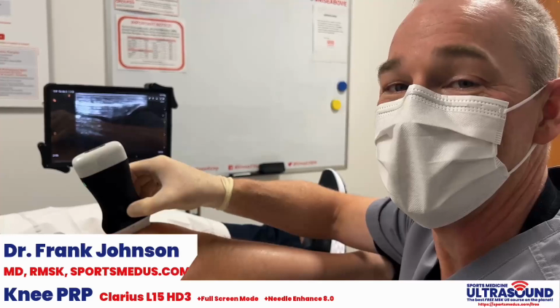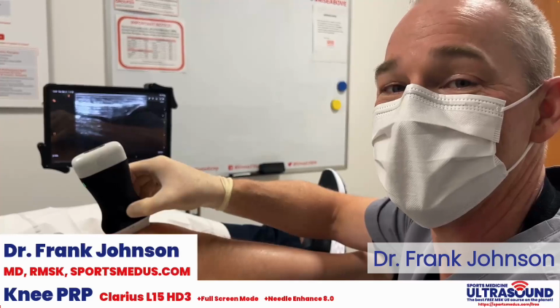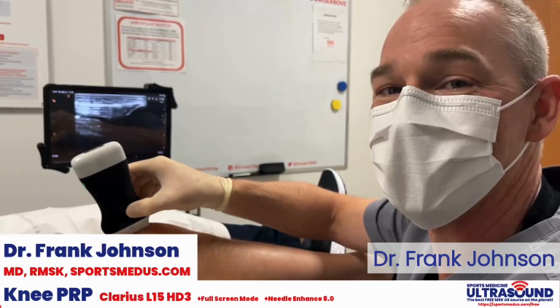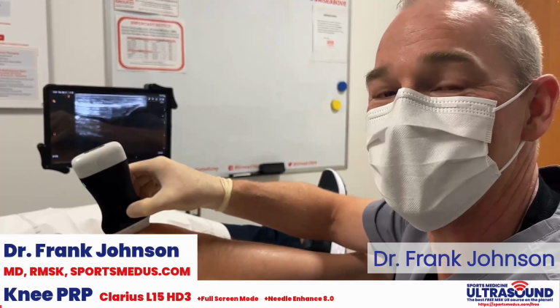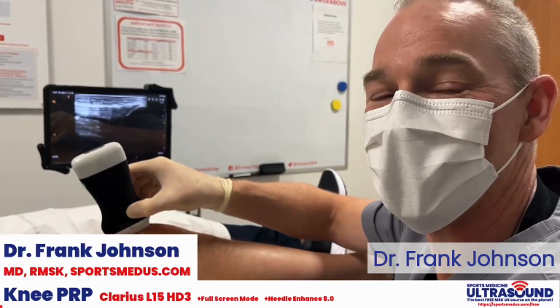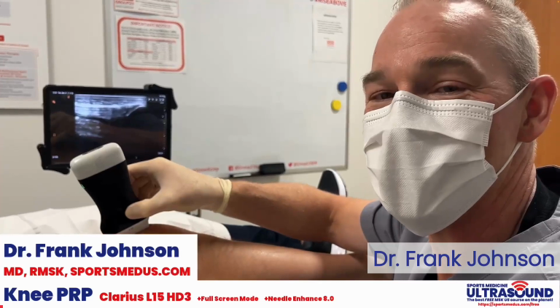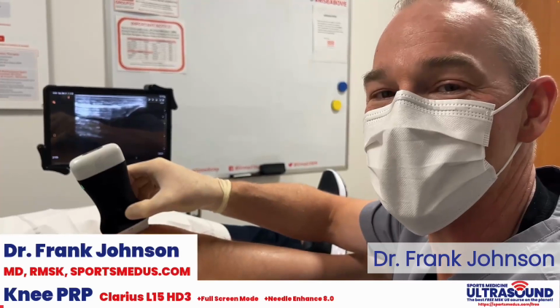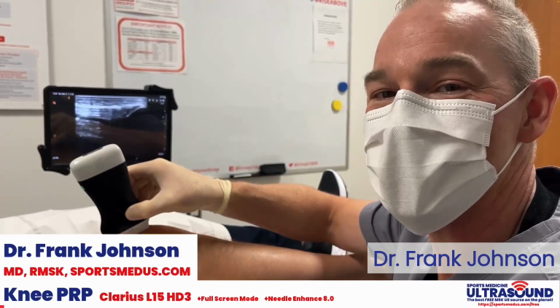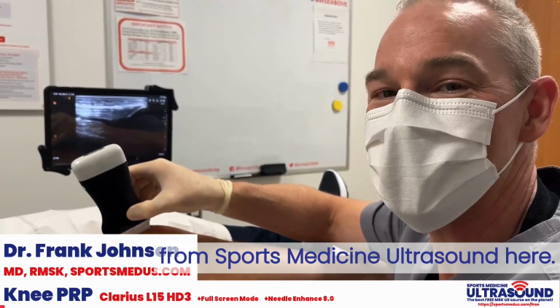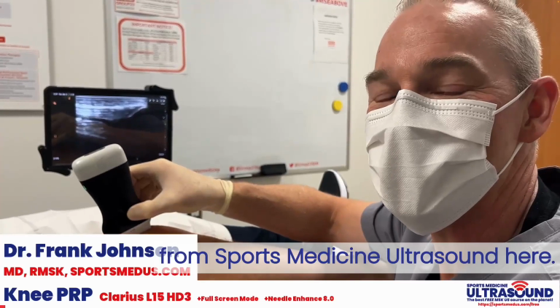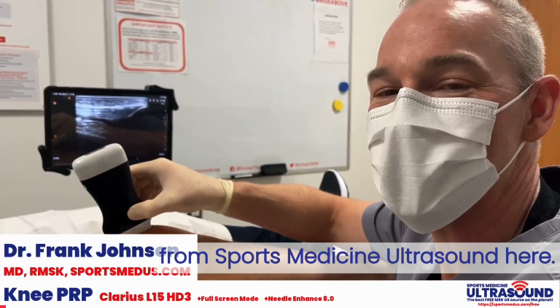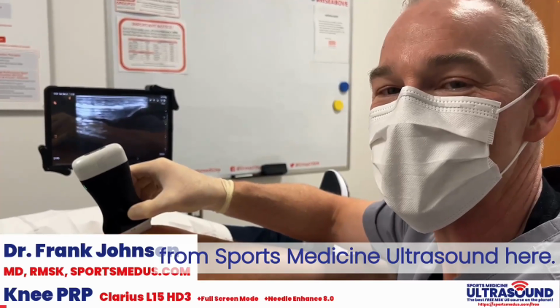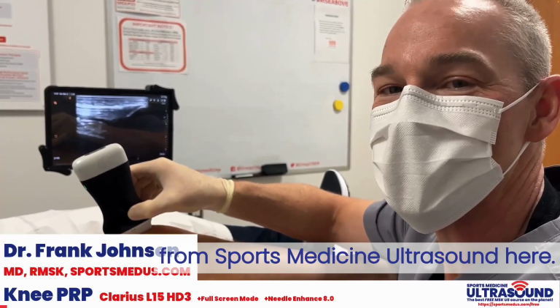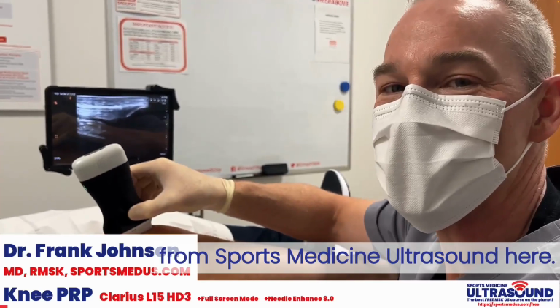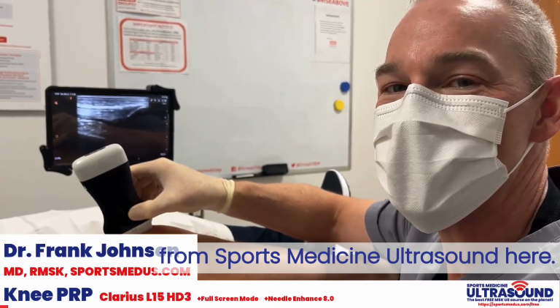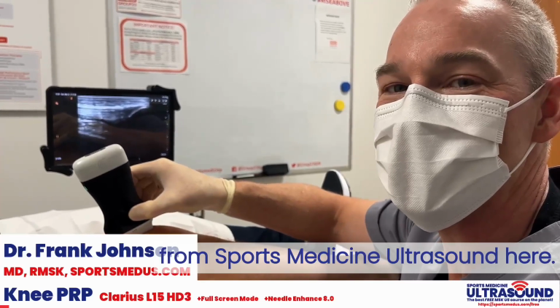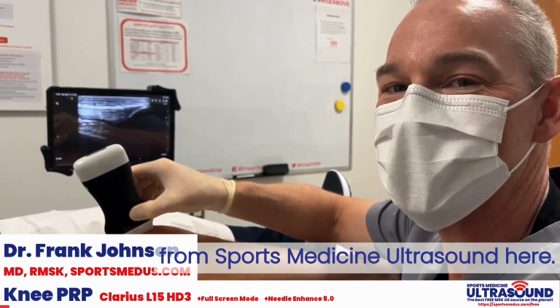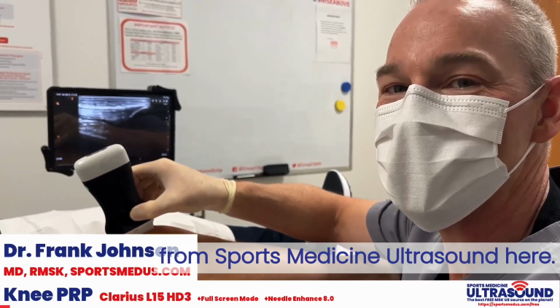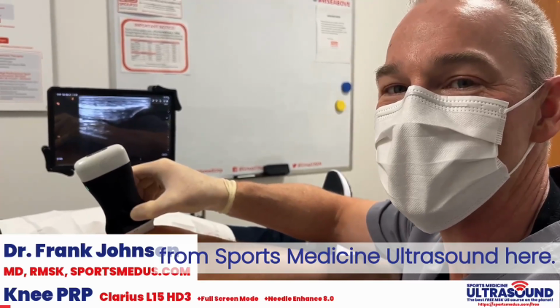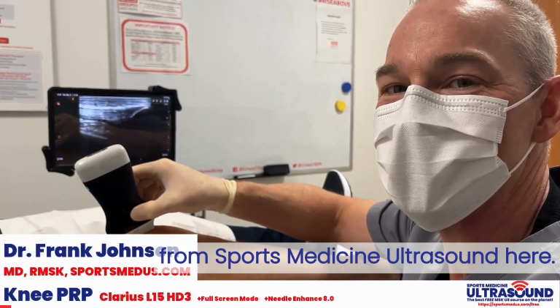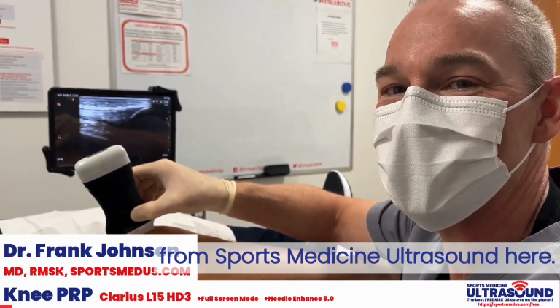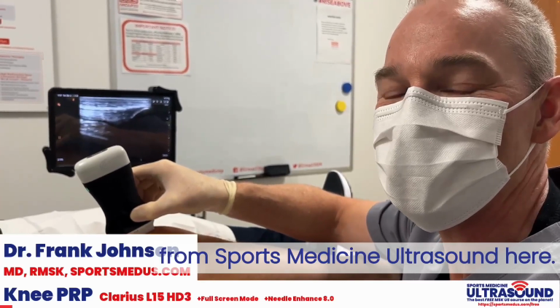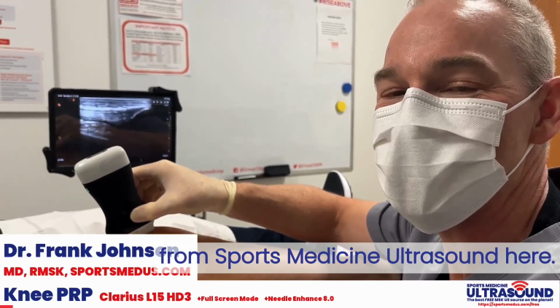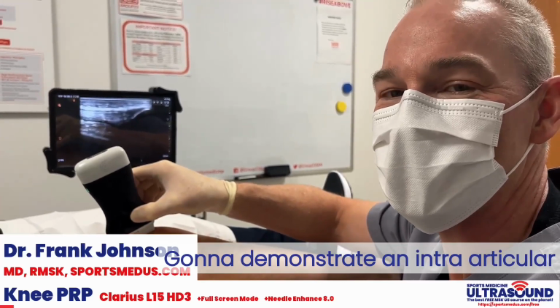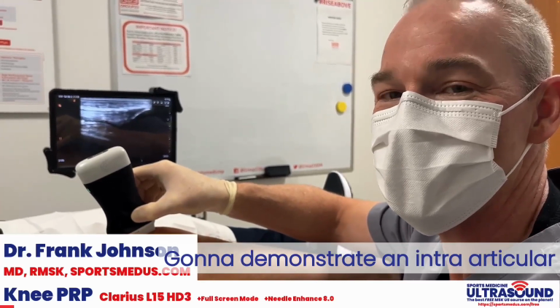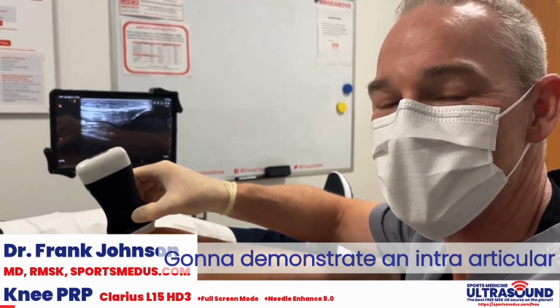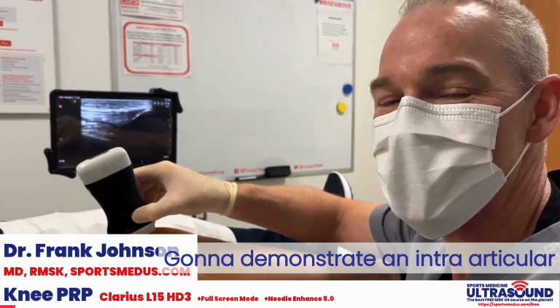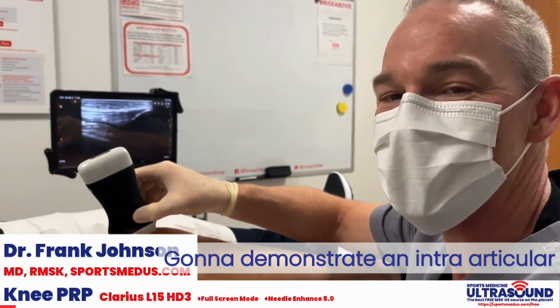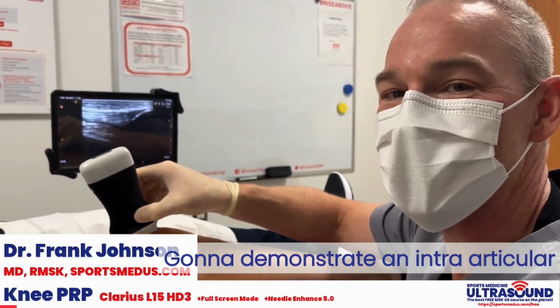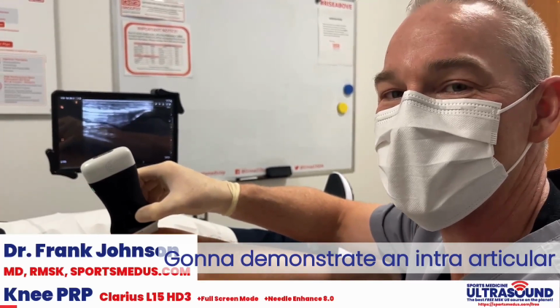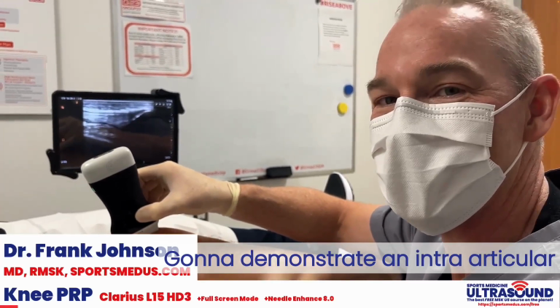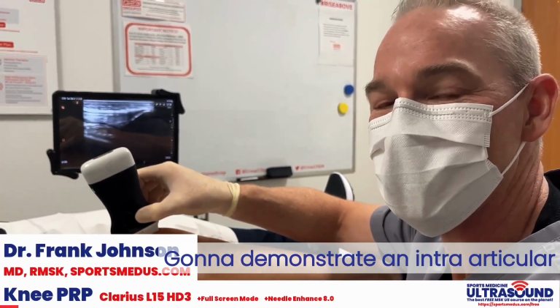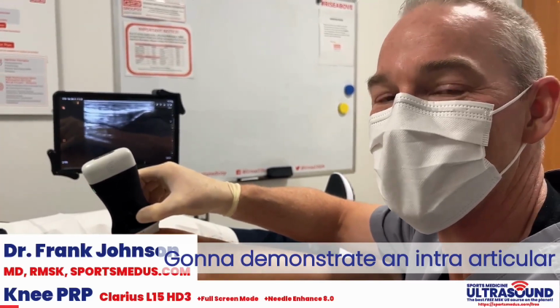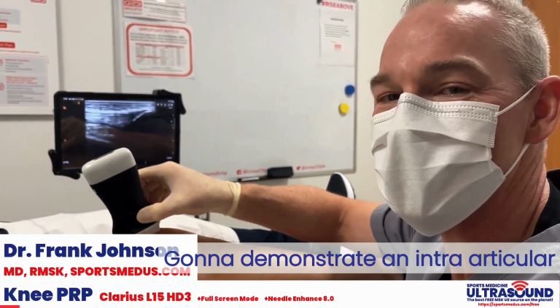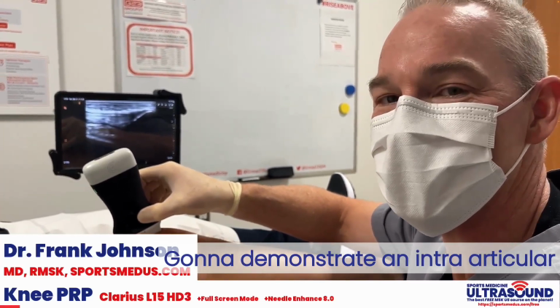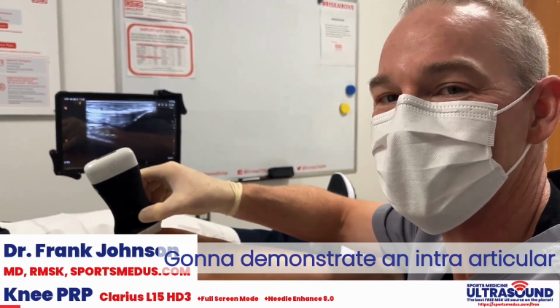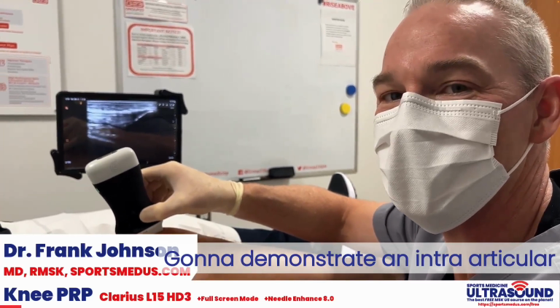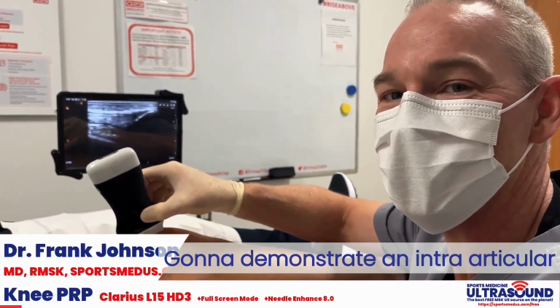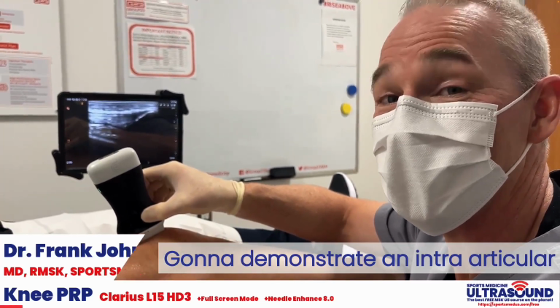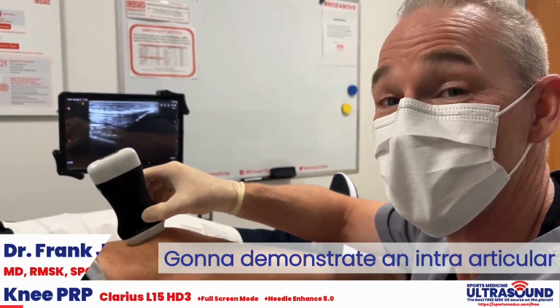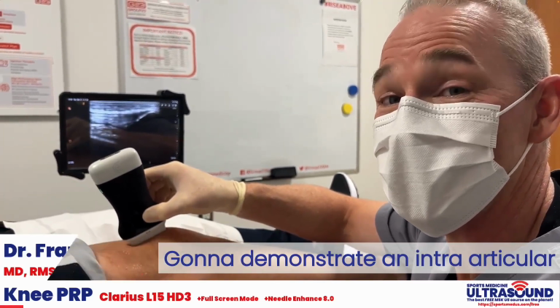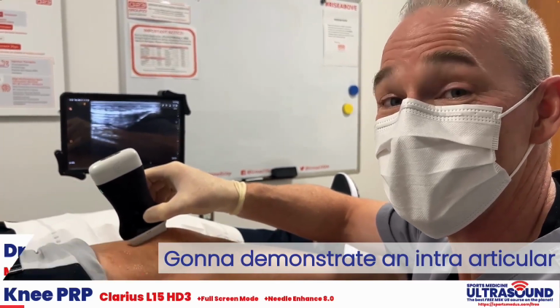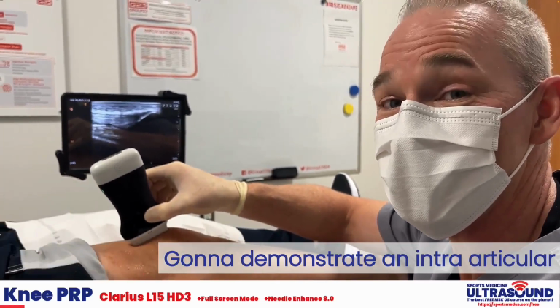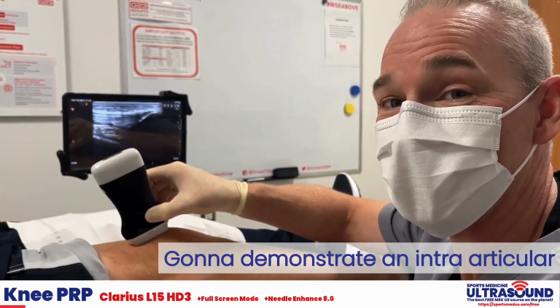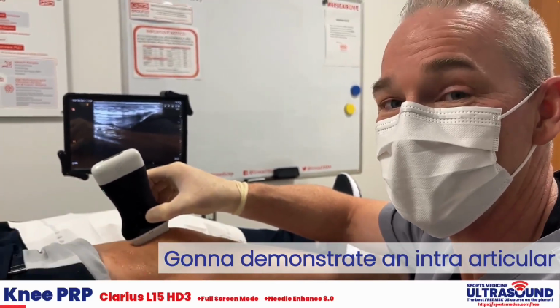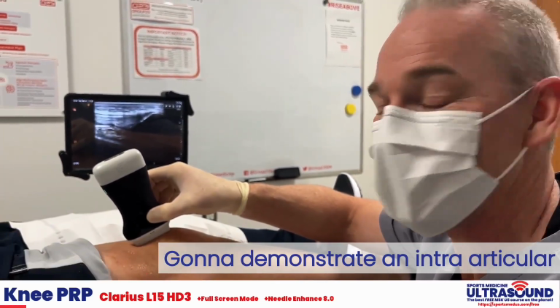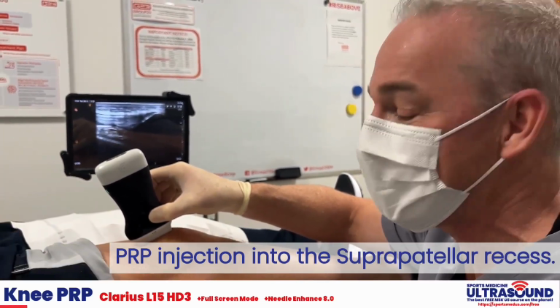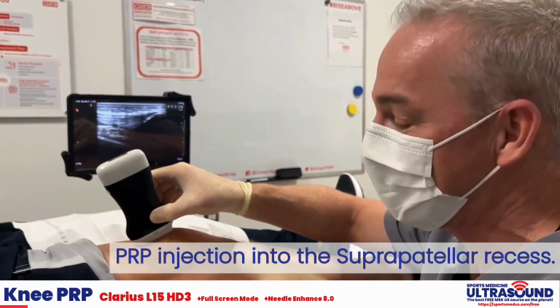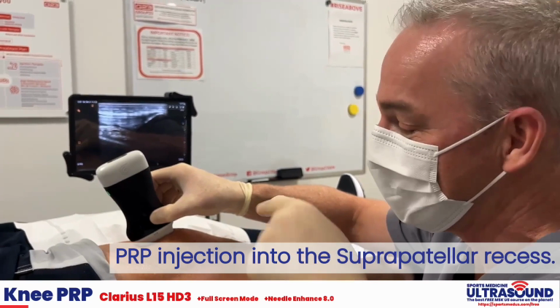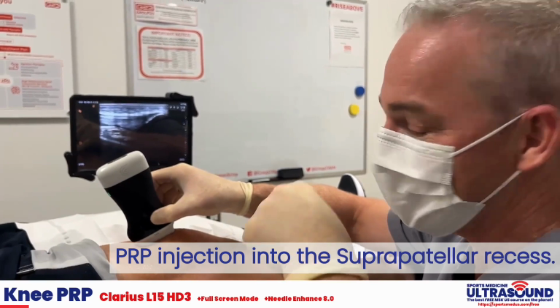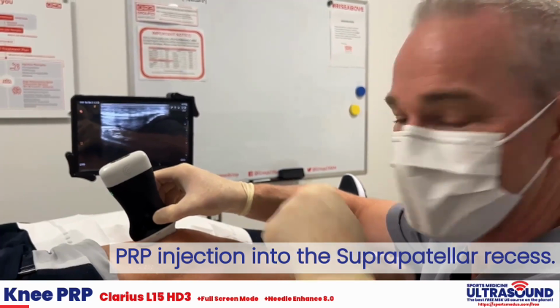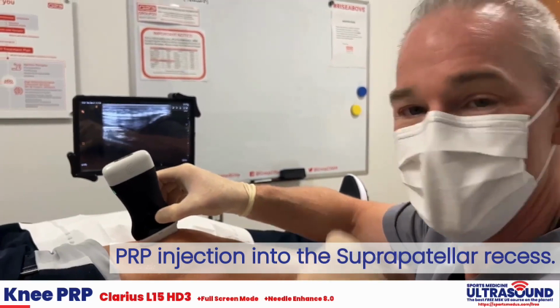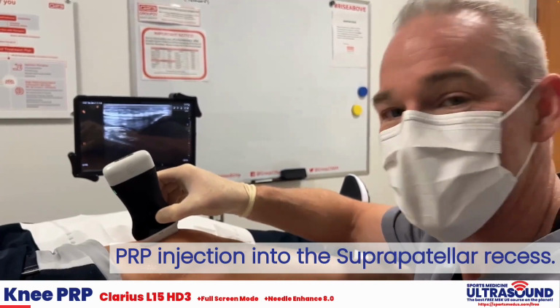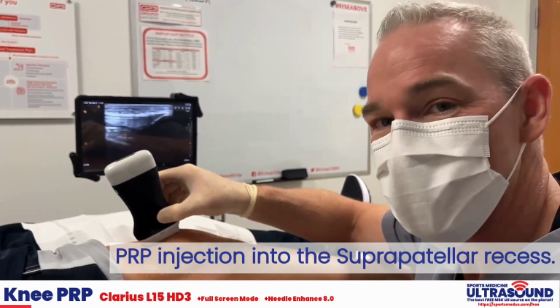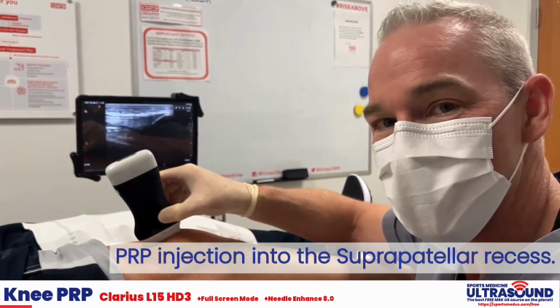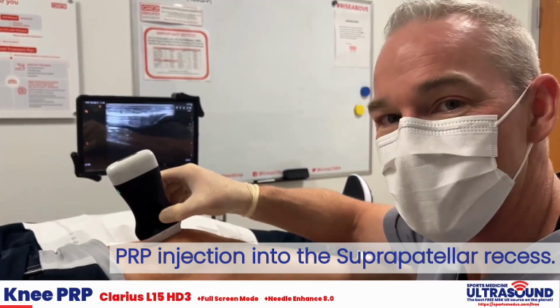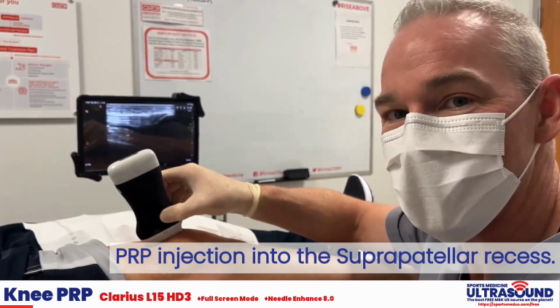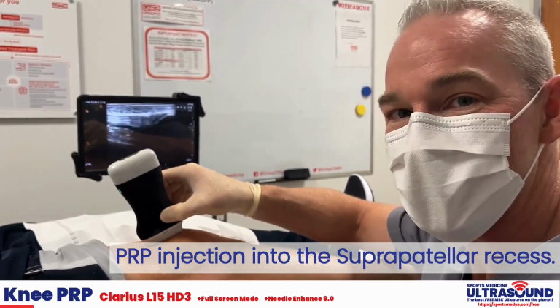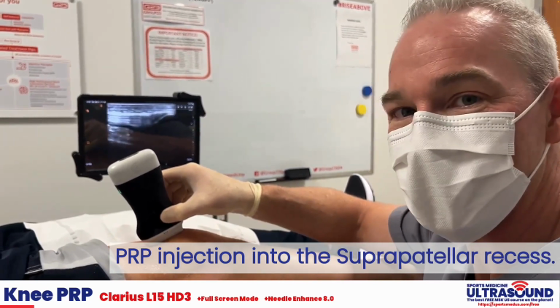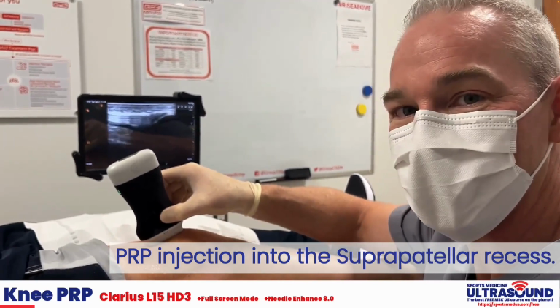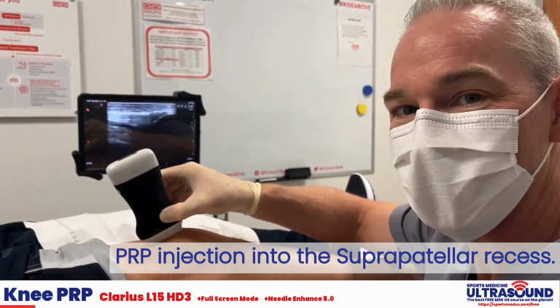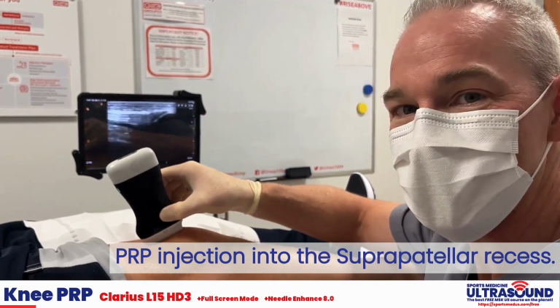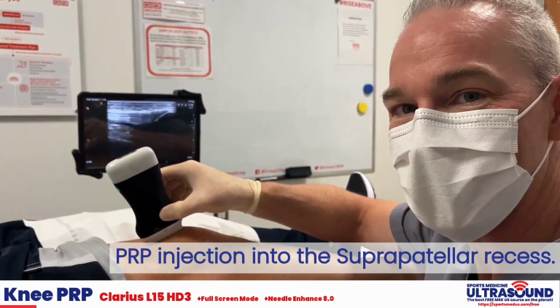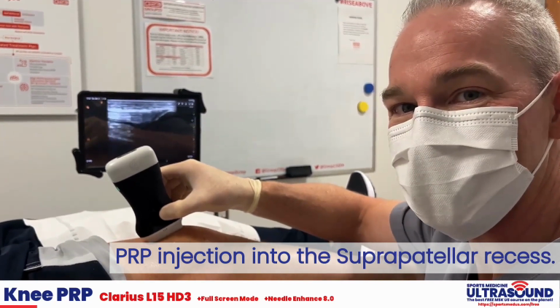Dr. Frank Johnson from Sports Medicine Ultrasound here, going to demonstrate an intra-articular PRP injection into the suprapatellar recess.